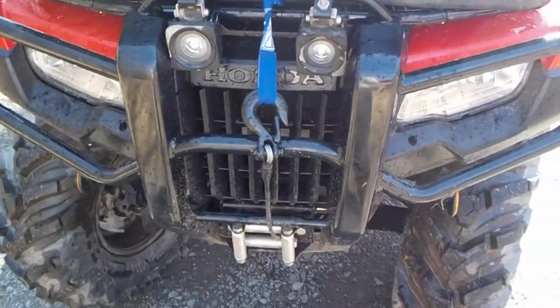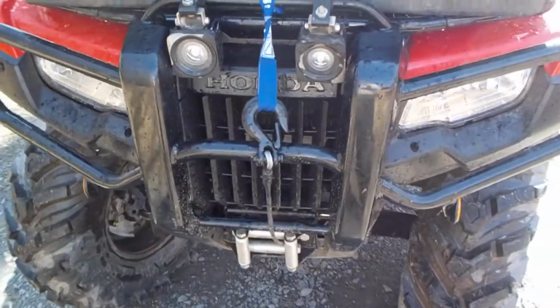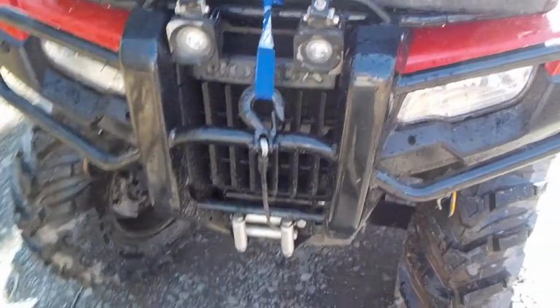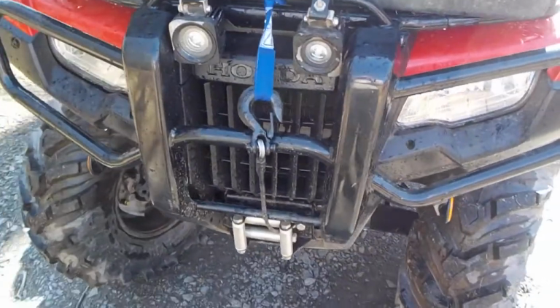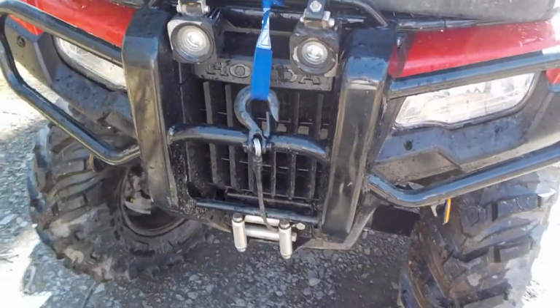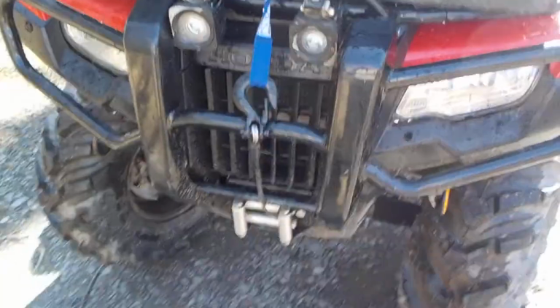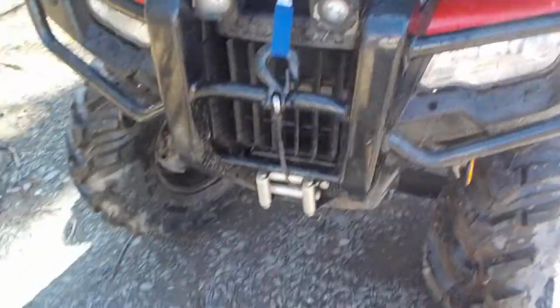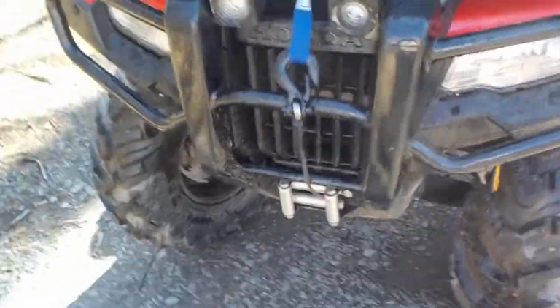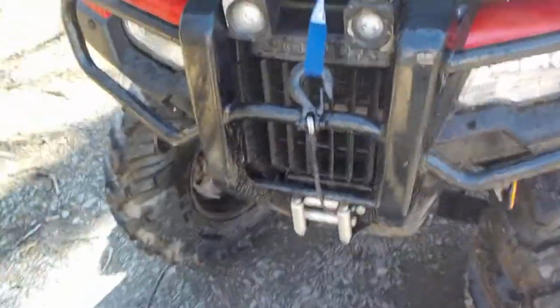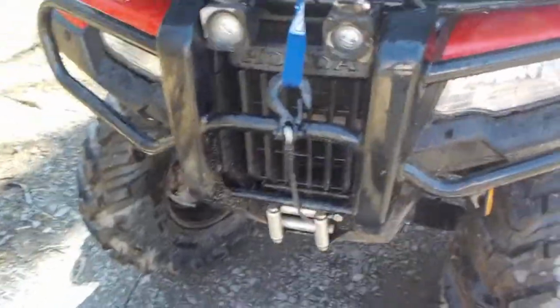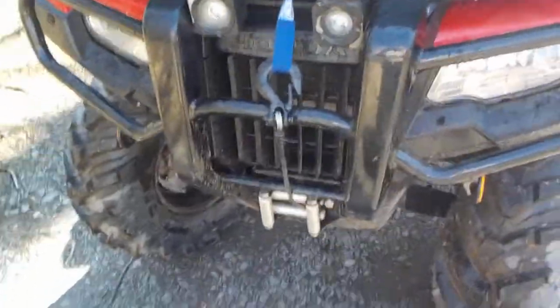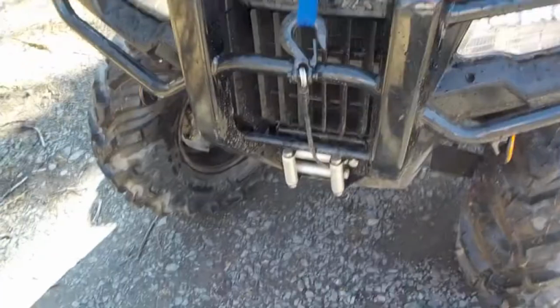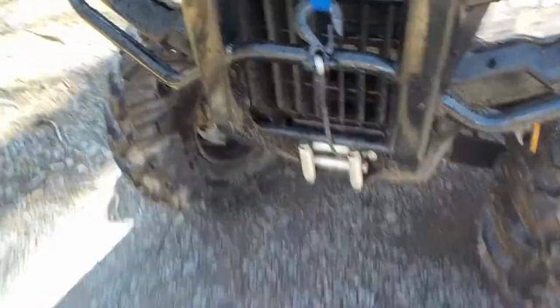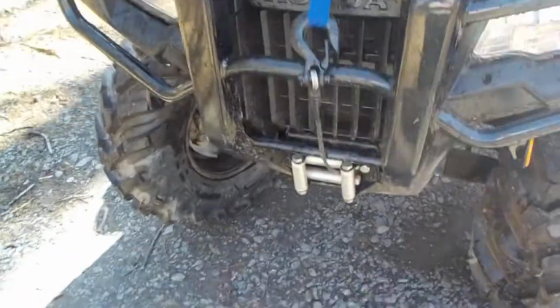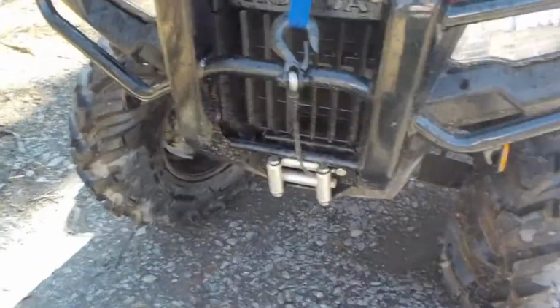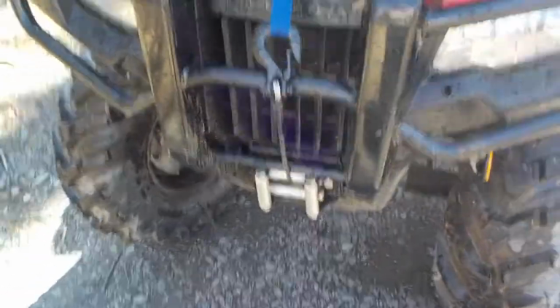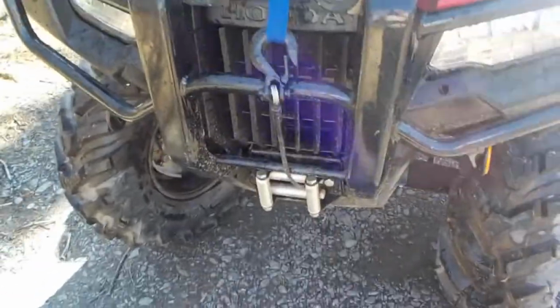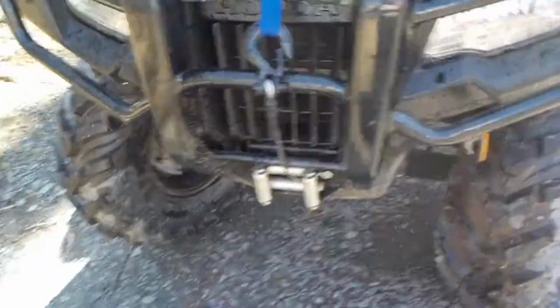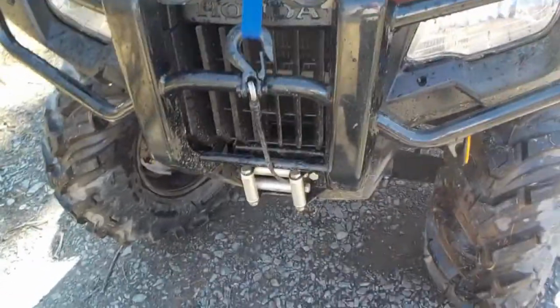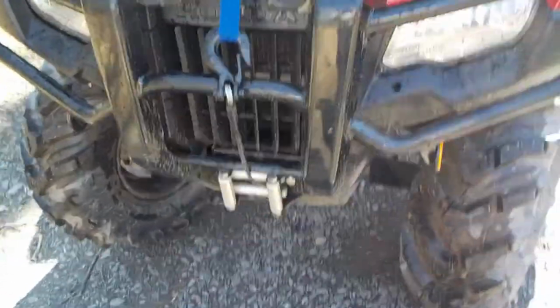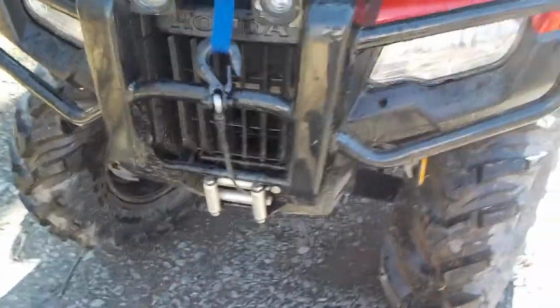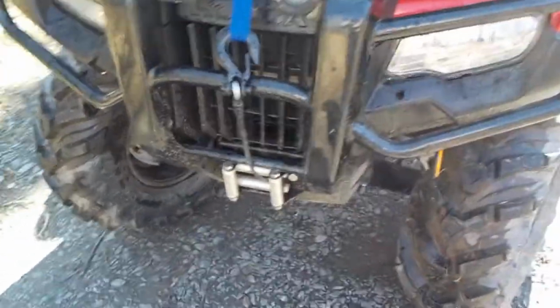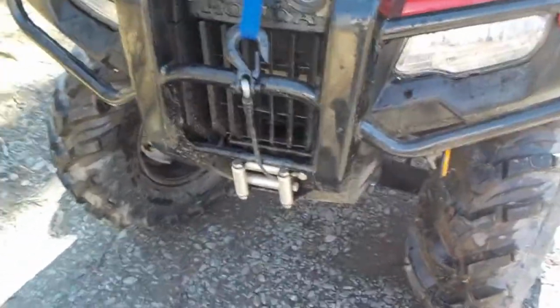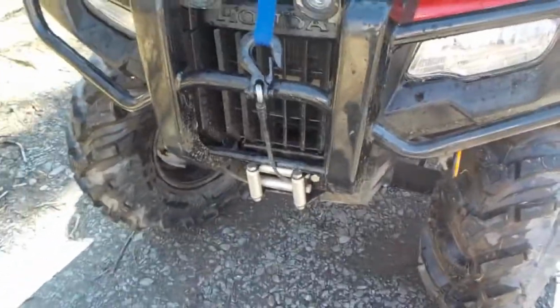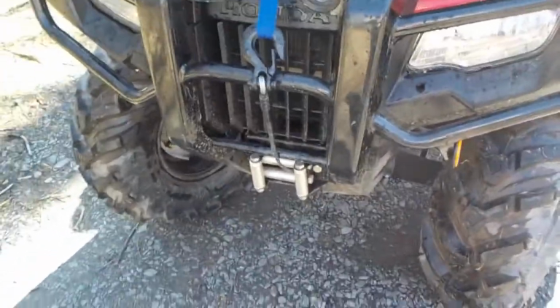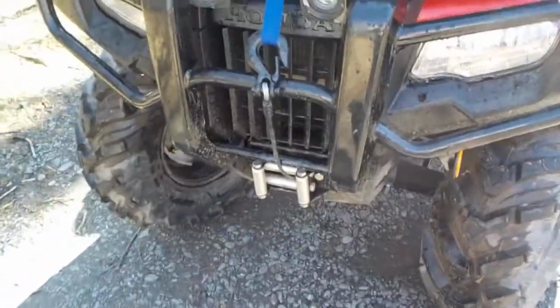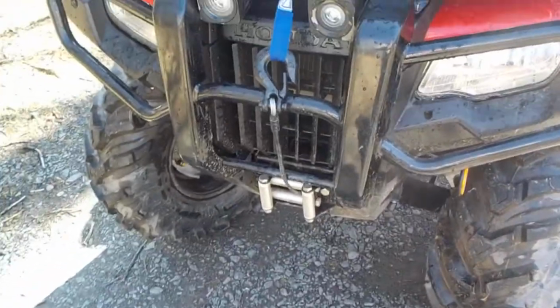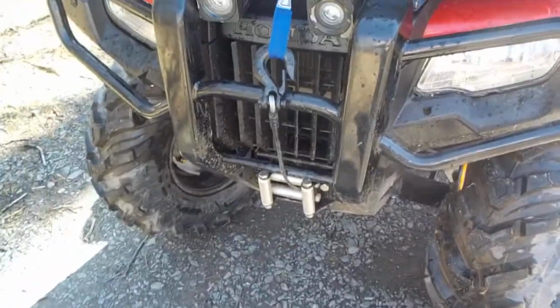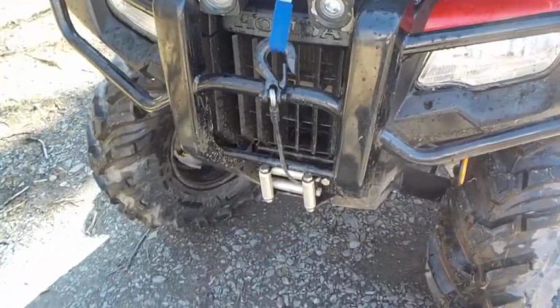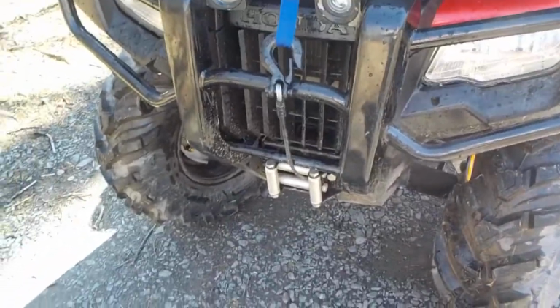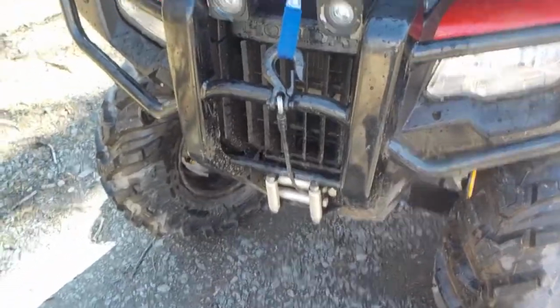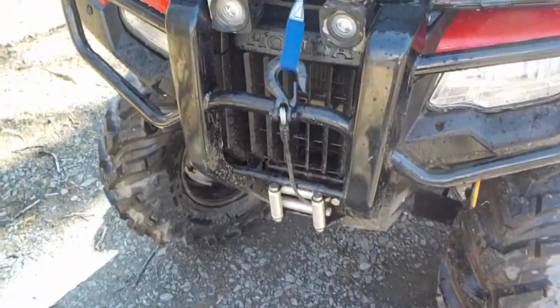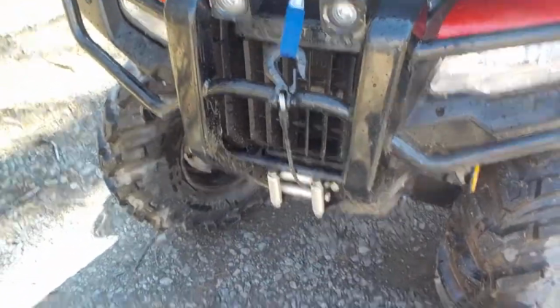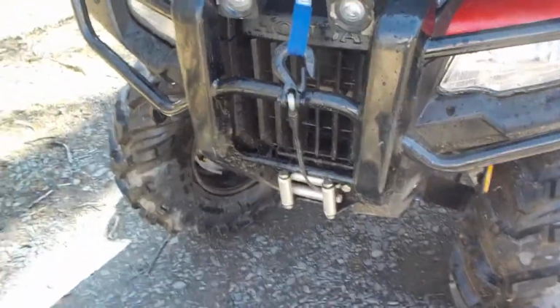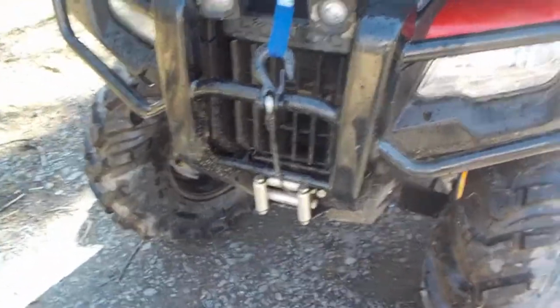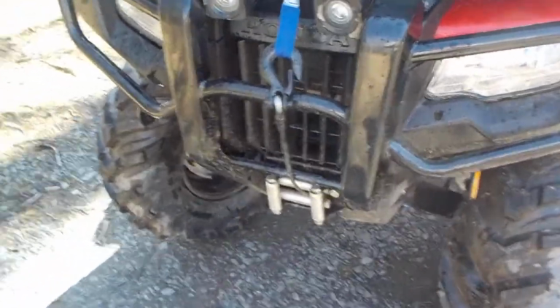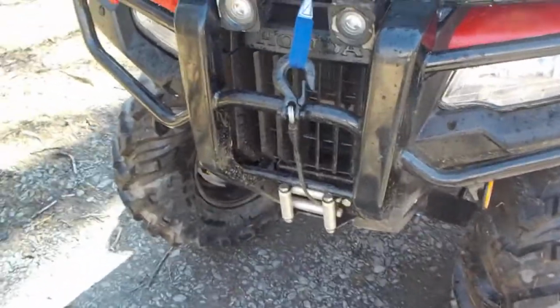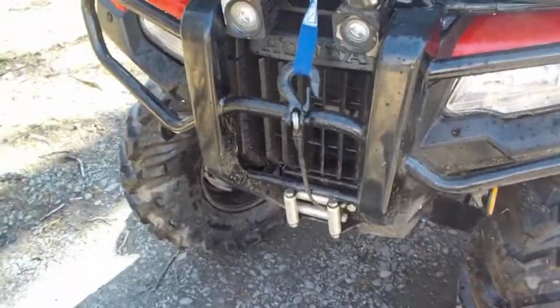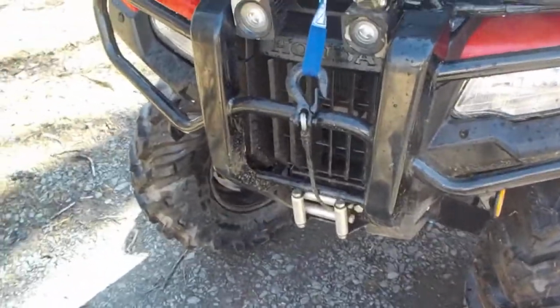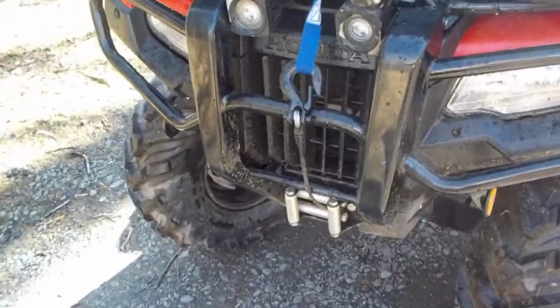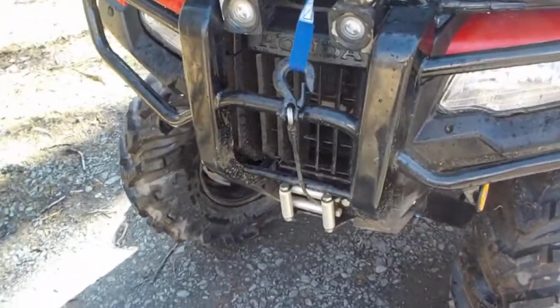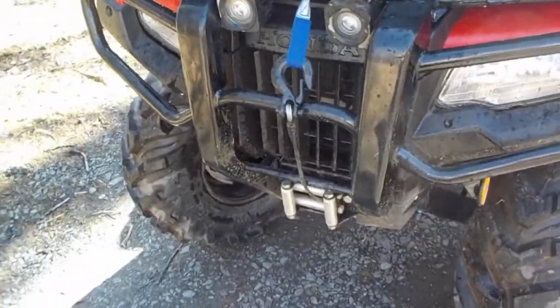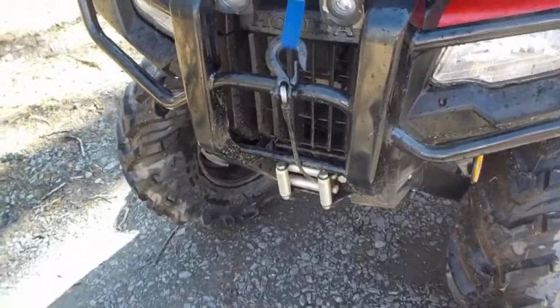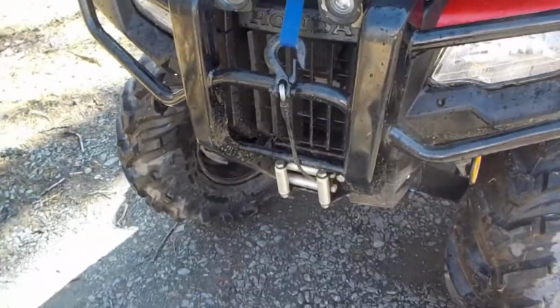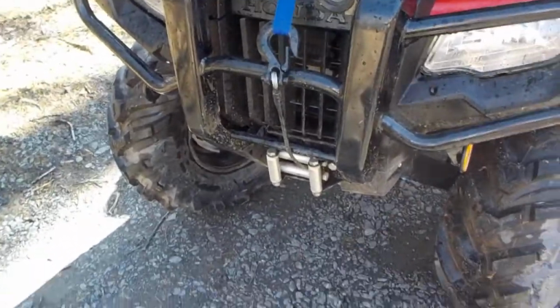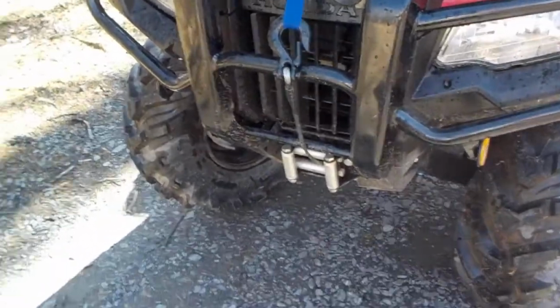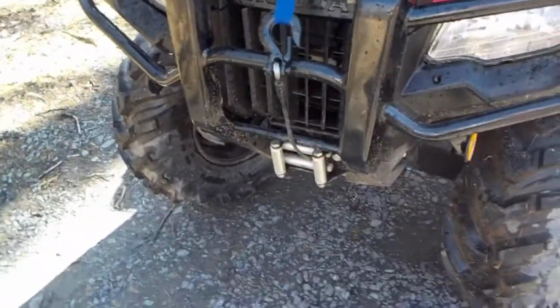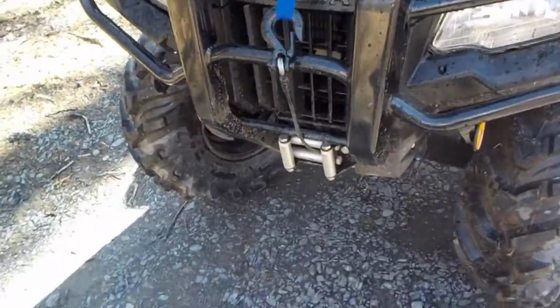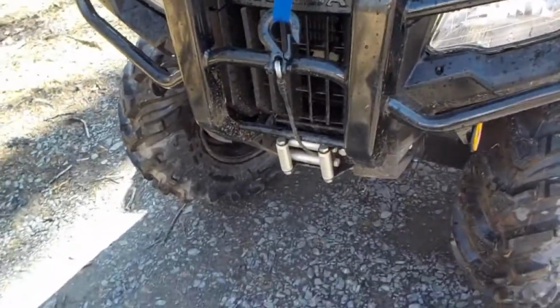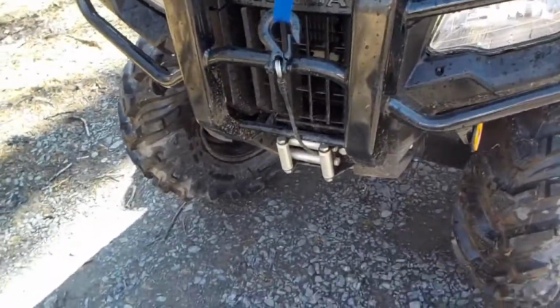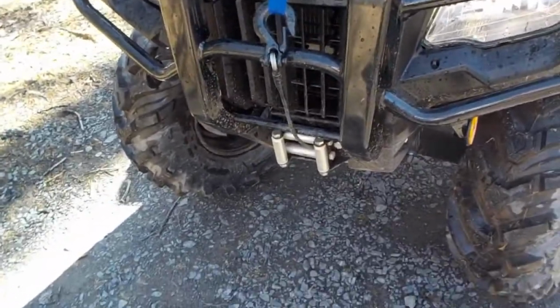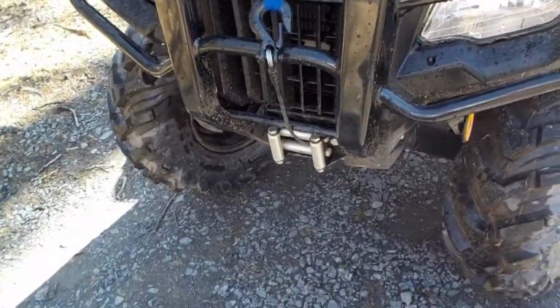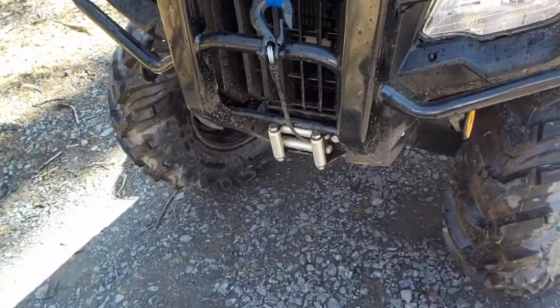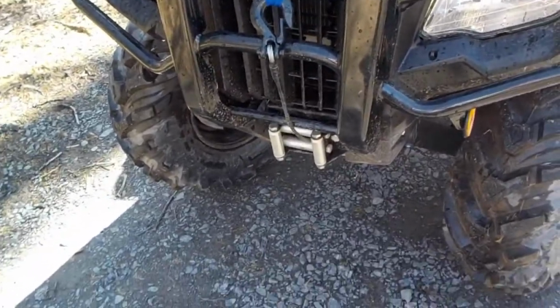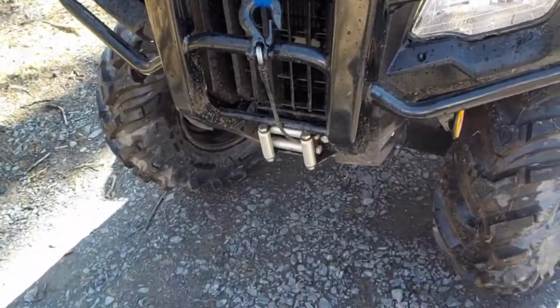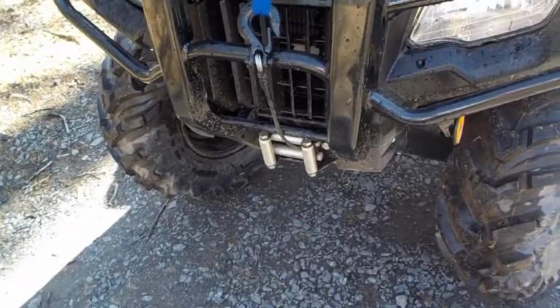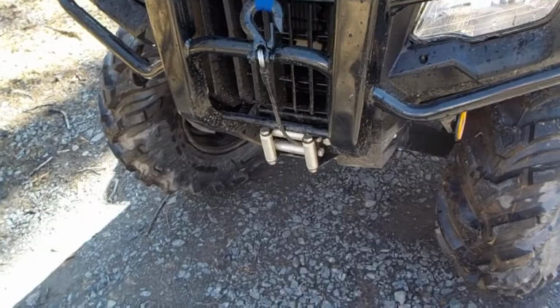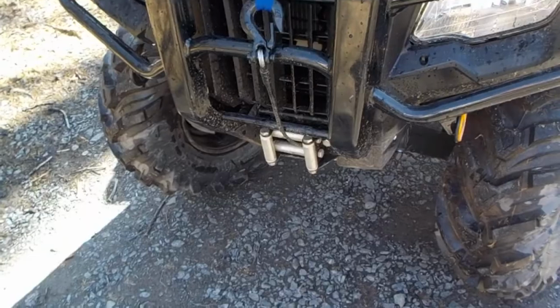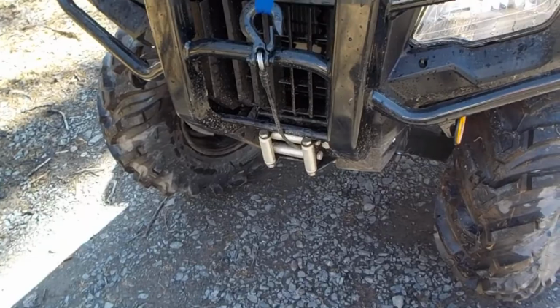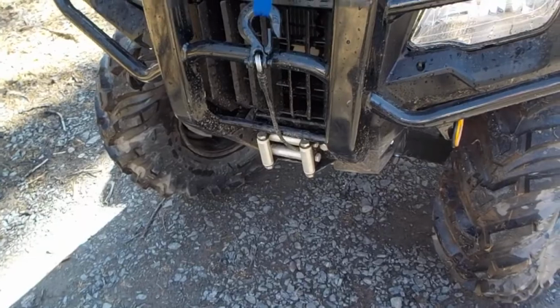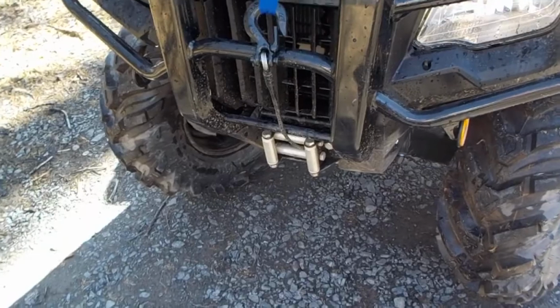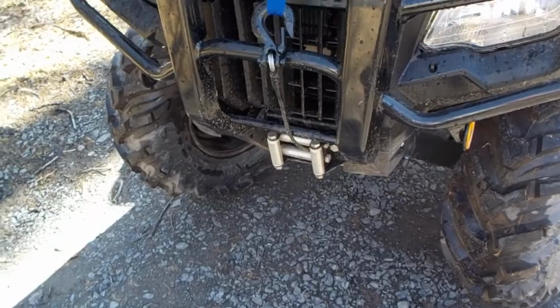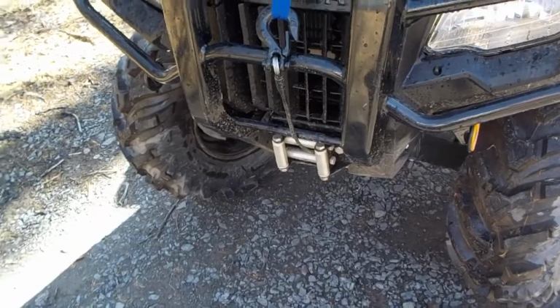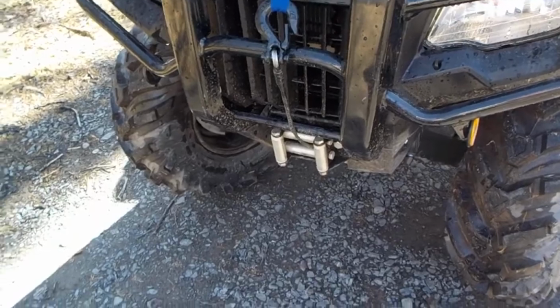I got this from the dealer with a winch installed. It's a KFI 2,500 pound winch. Seems to work alright.